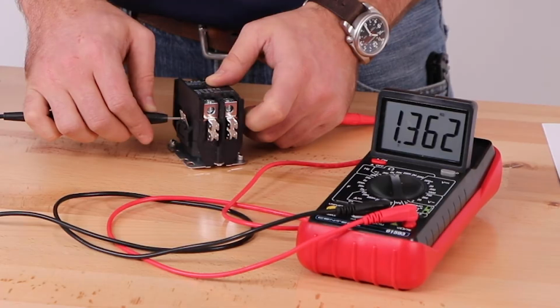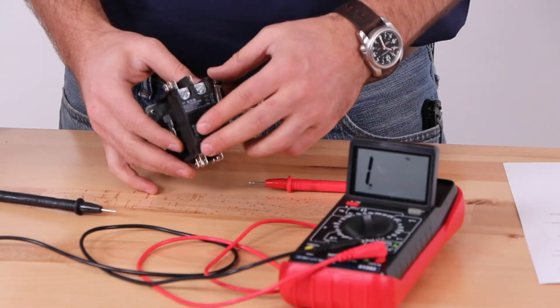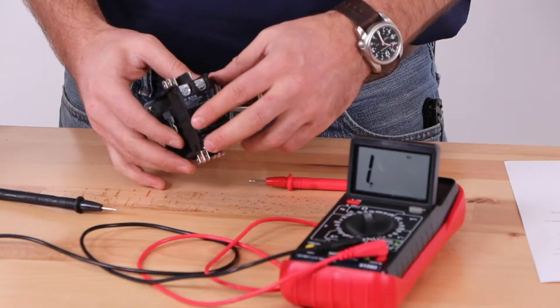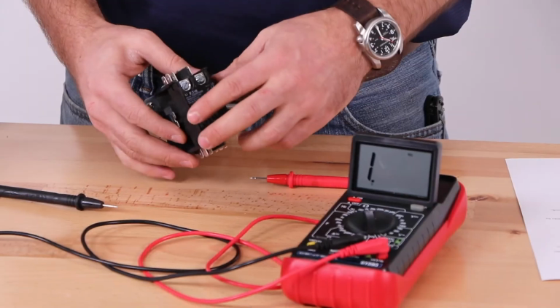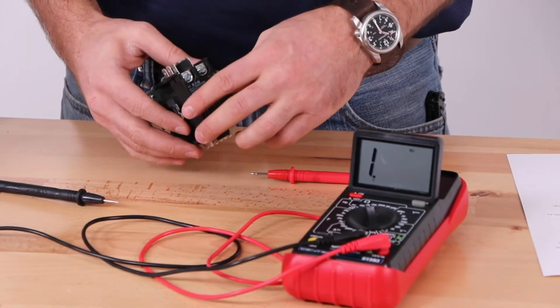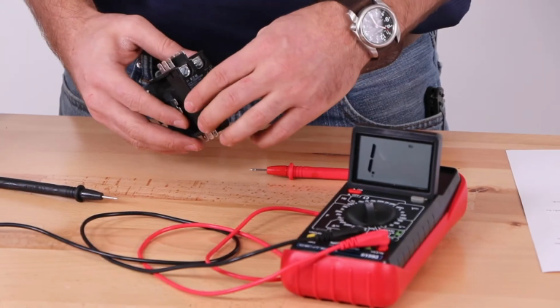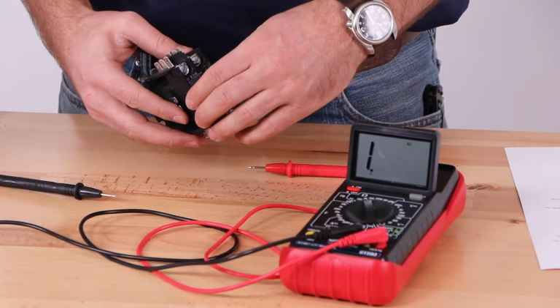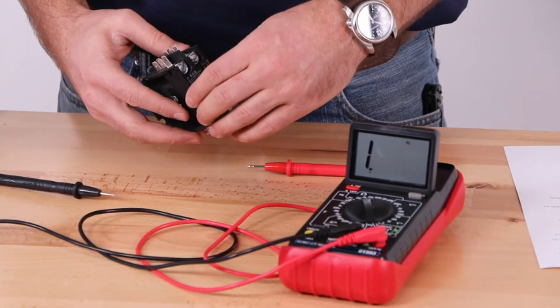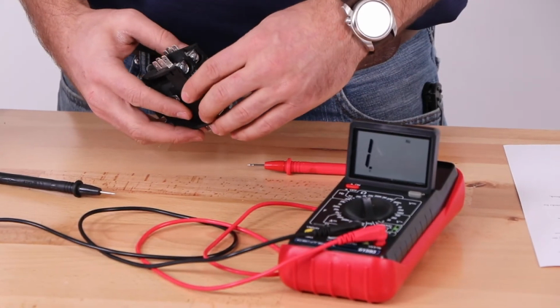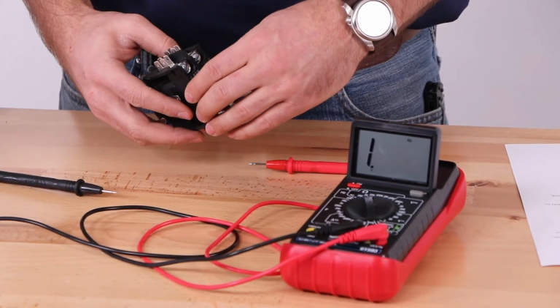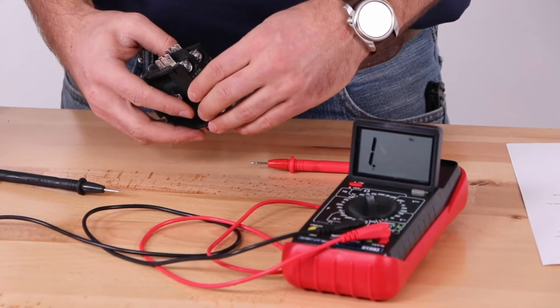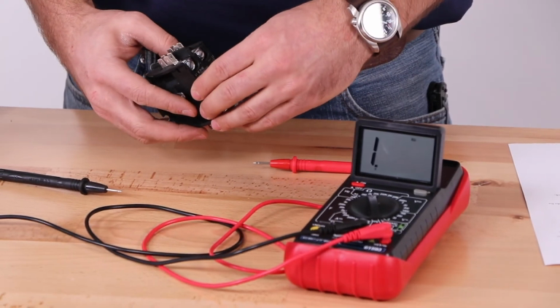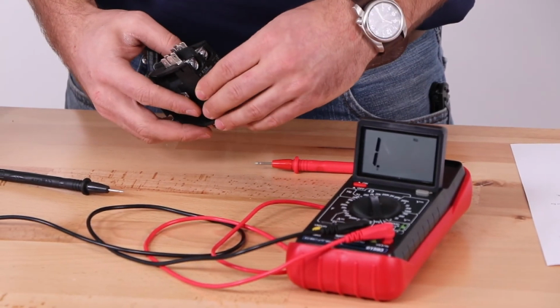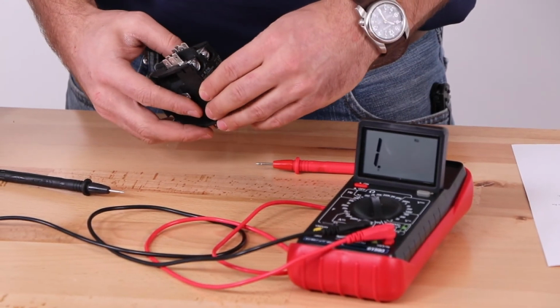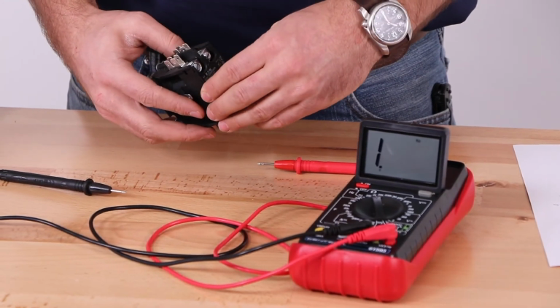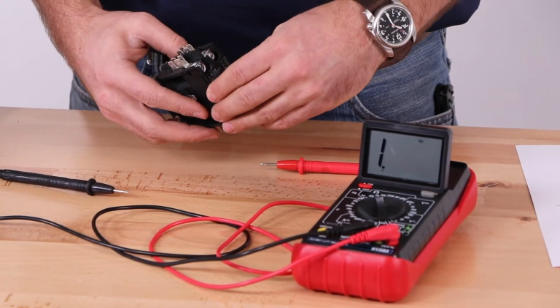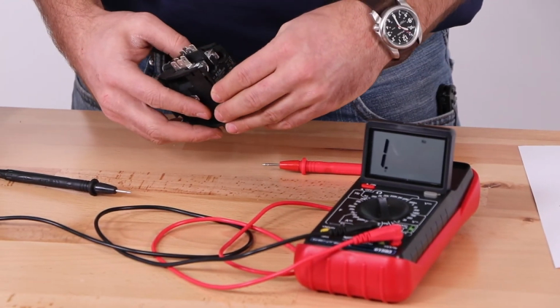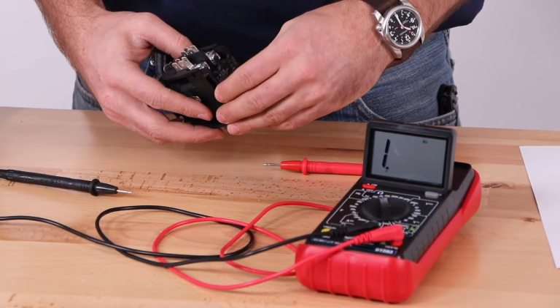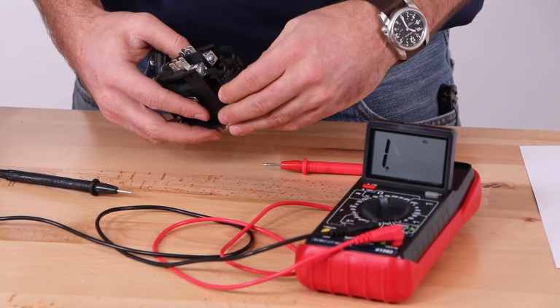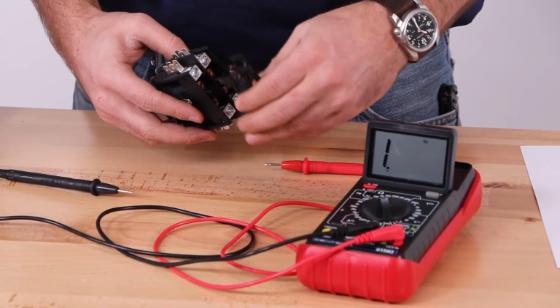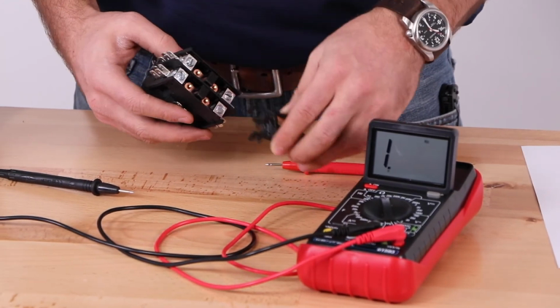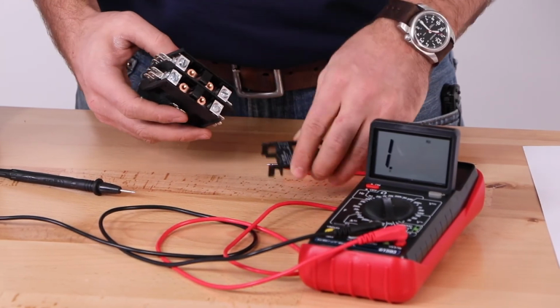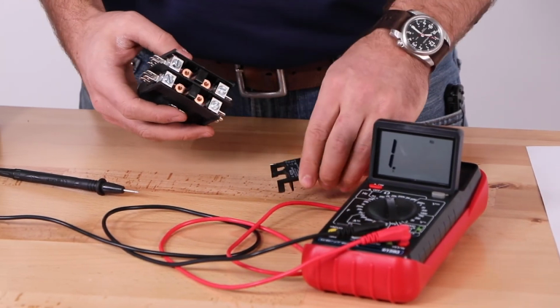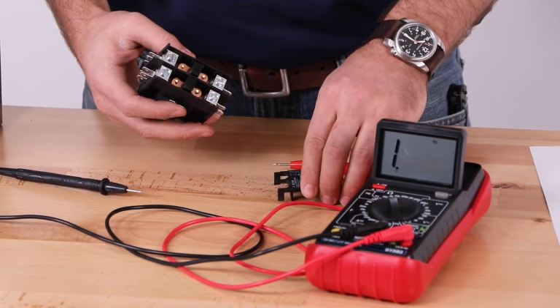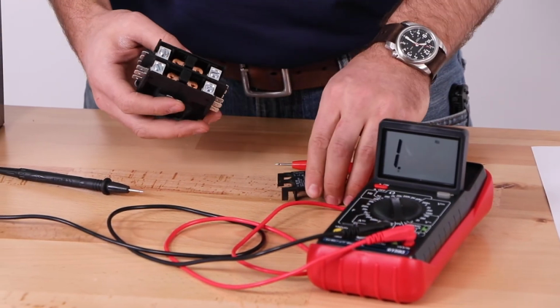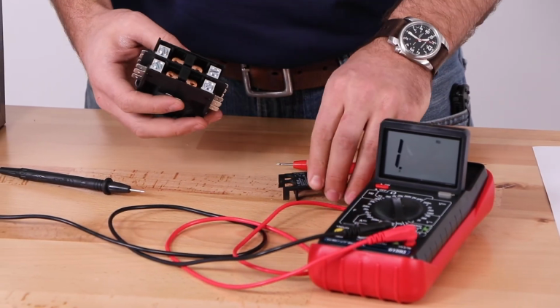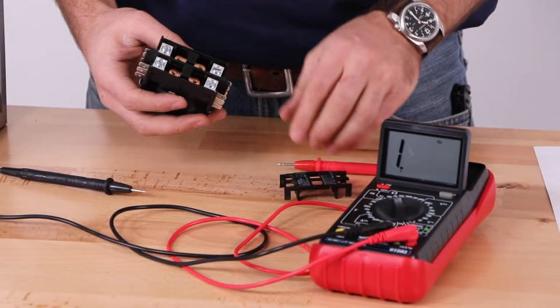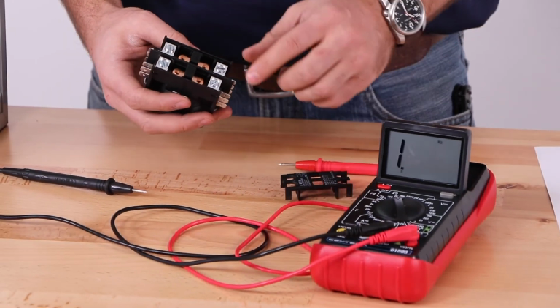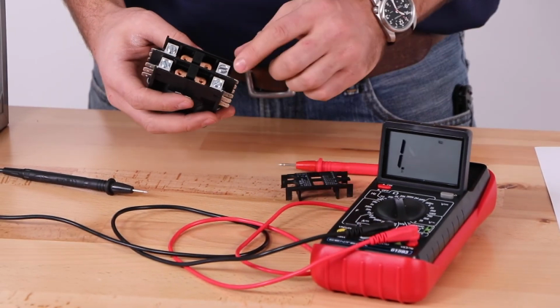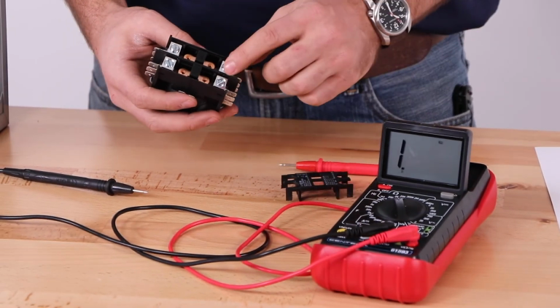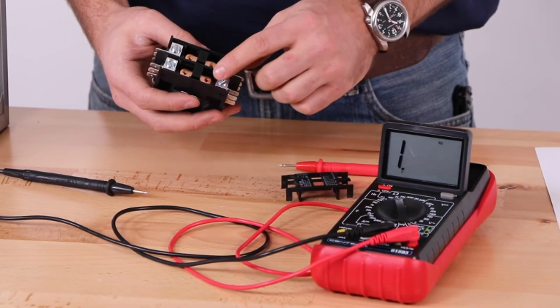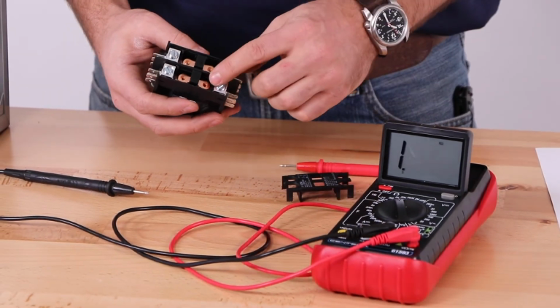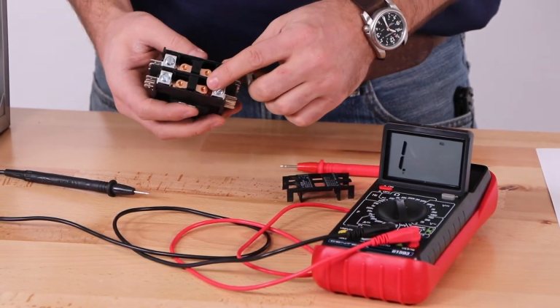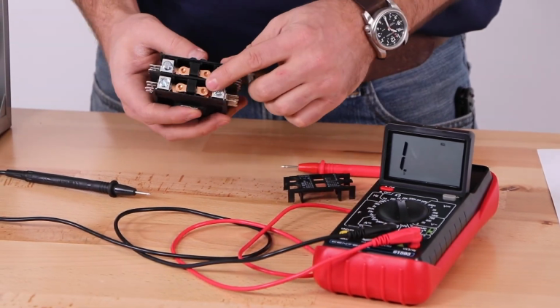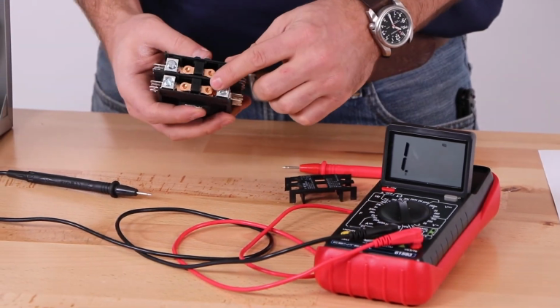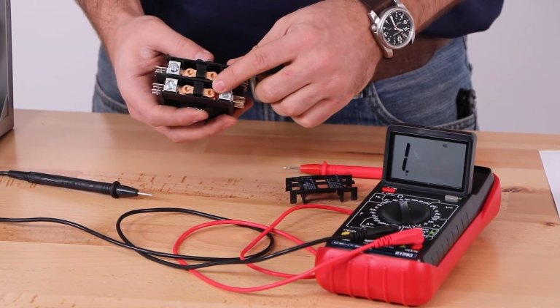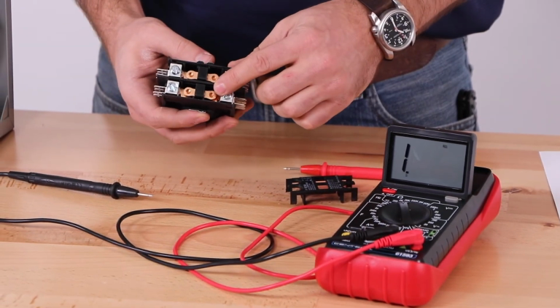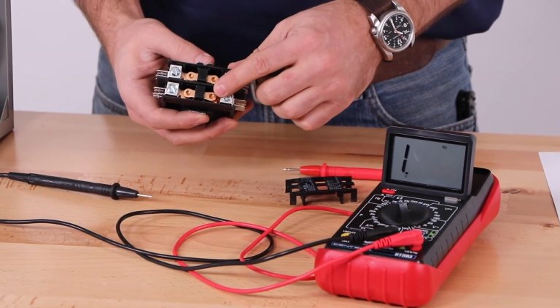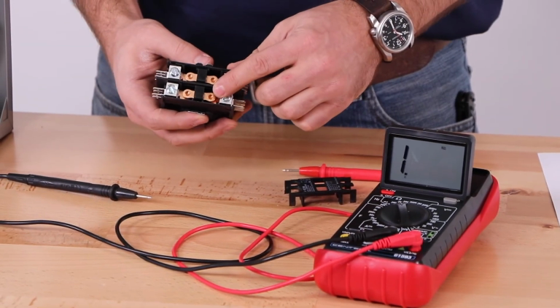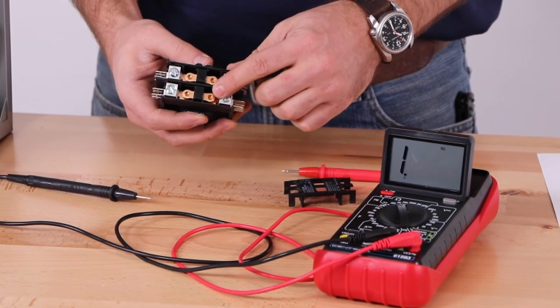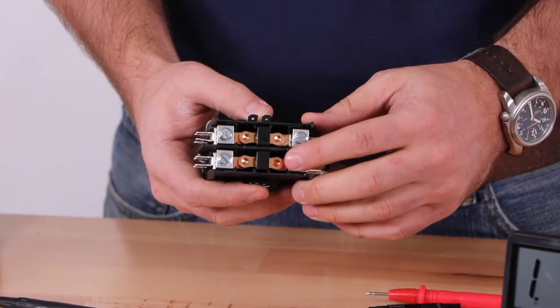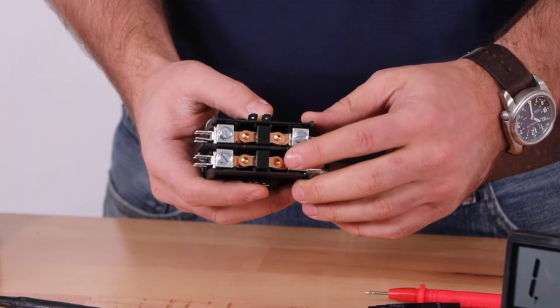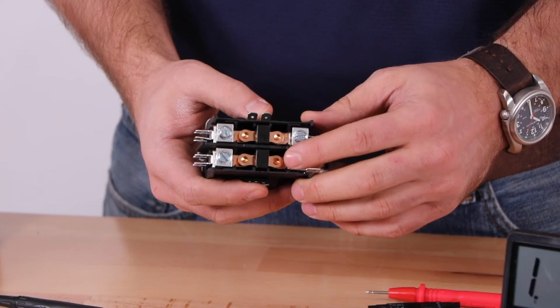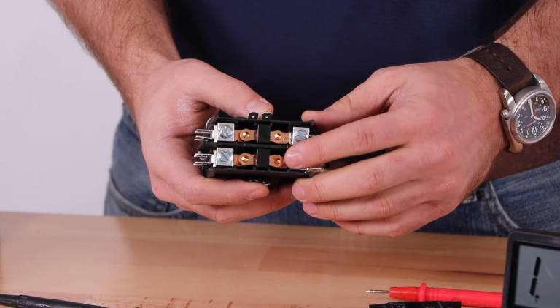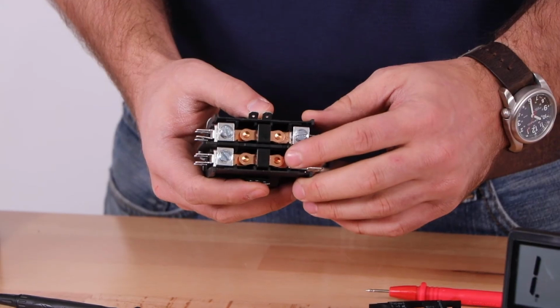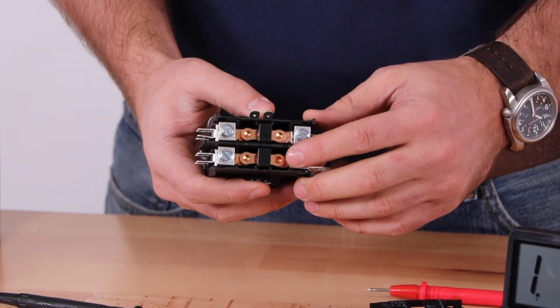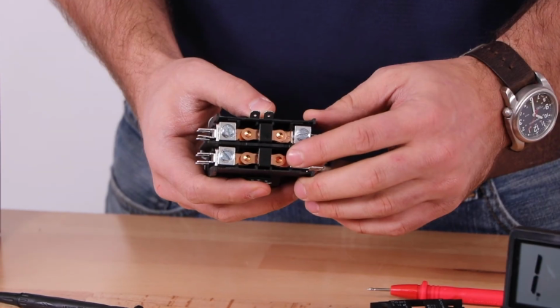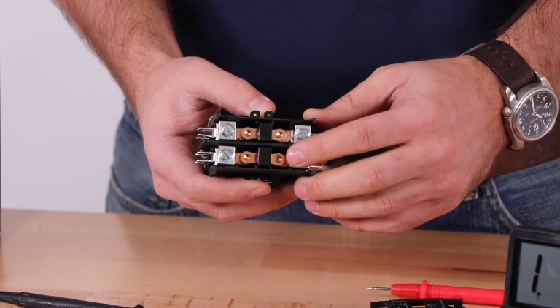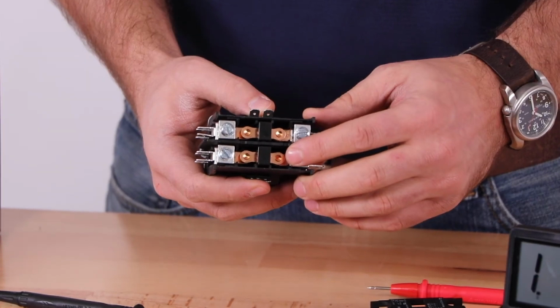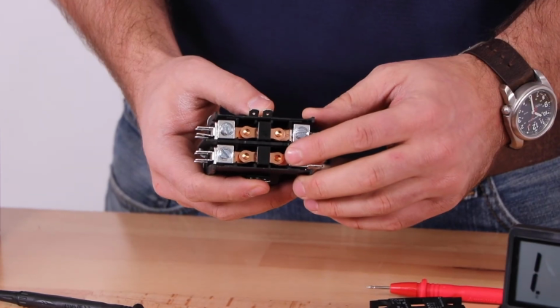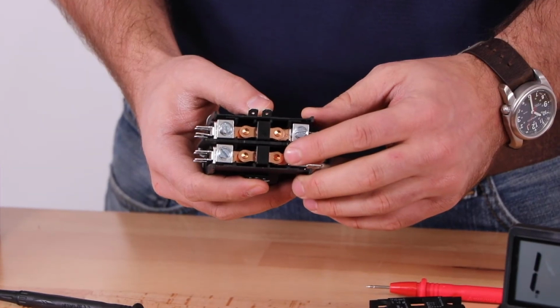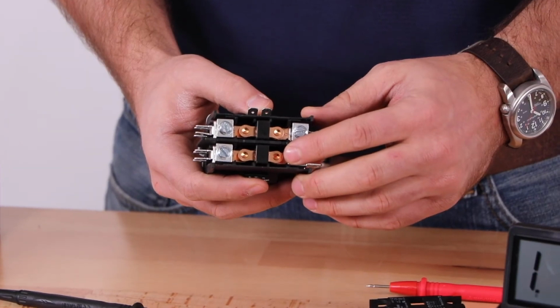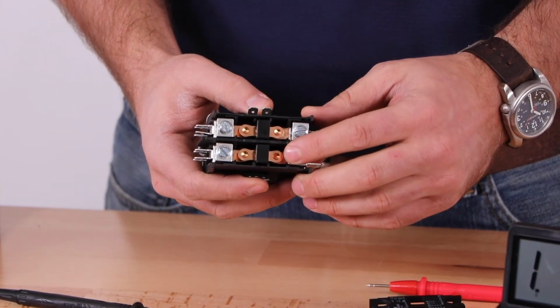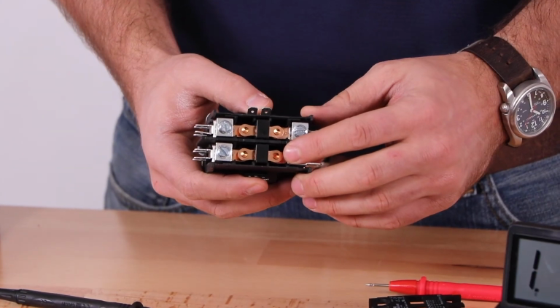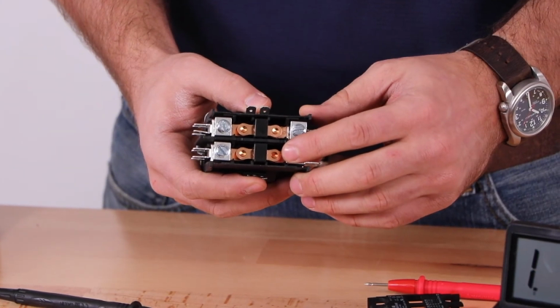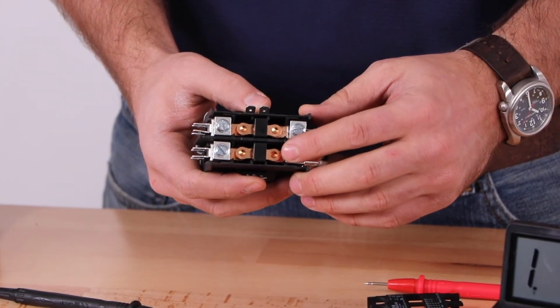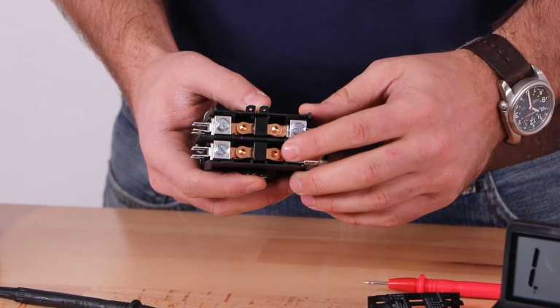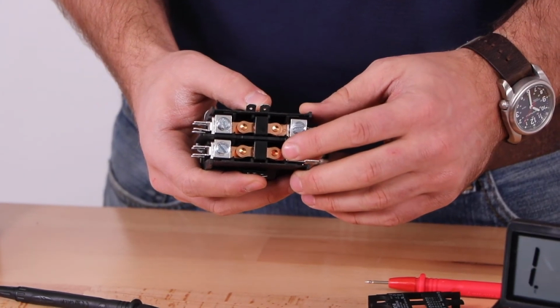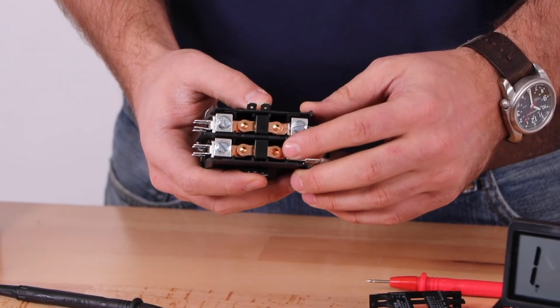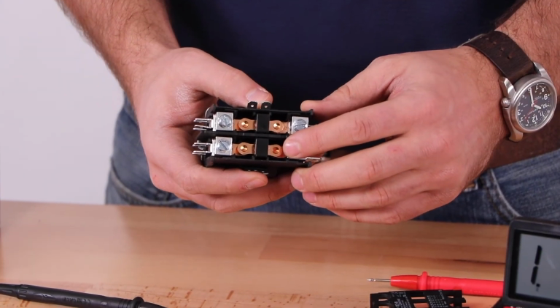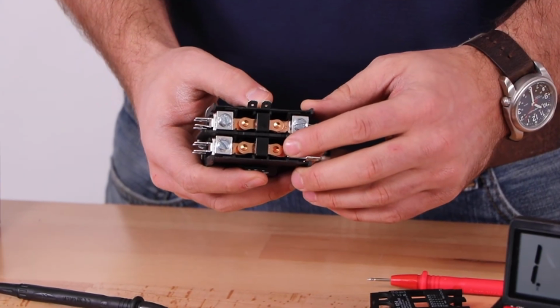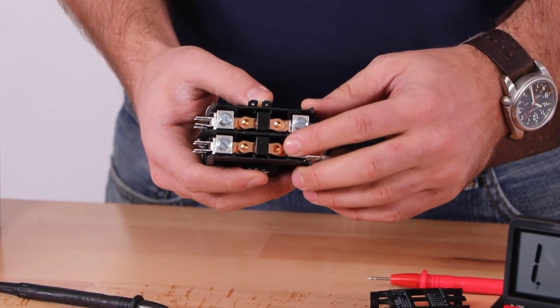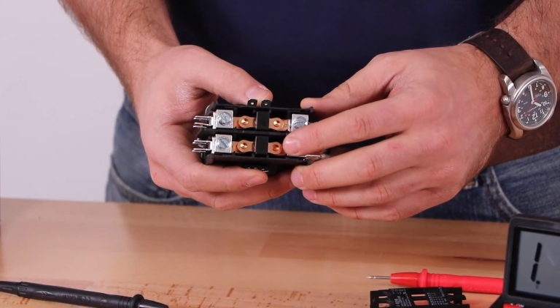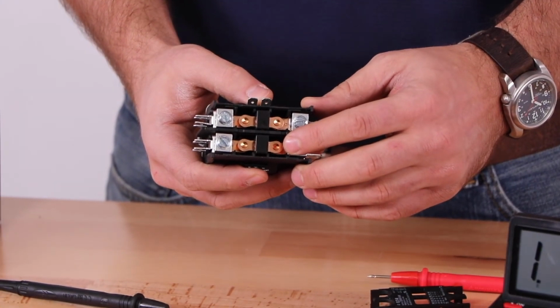As an extra step you can remove the contact cover and inspect the contacts. This visual check is looking for black or burned contacts.